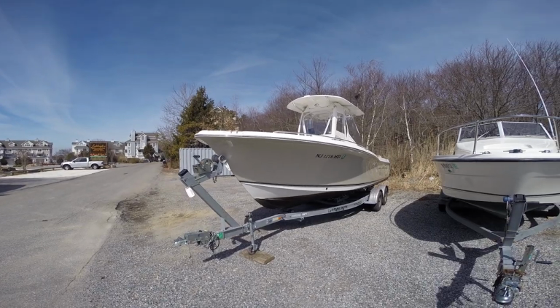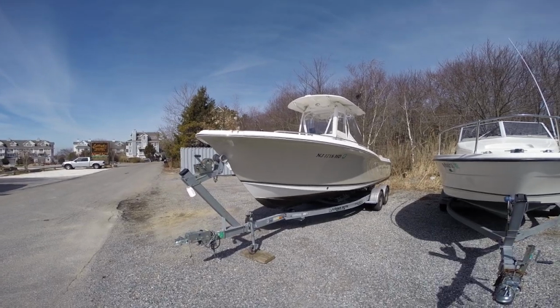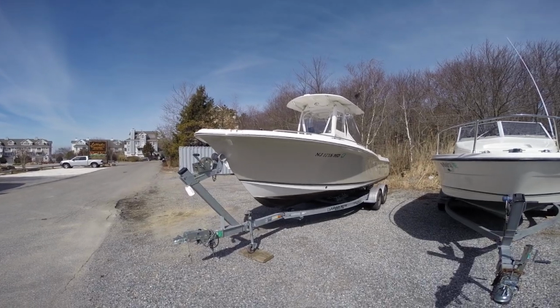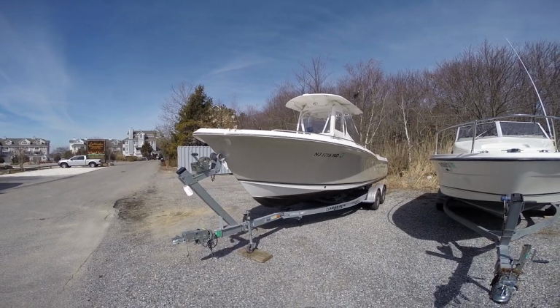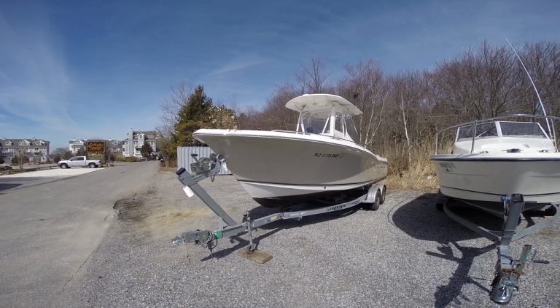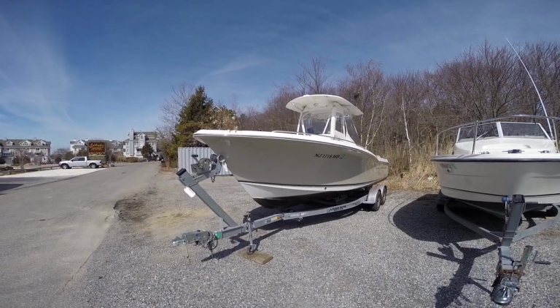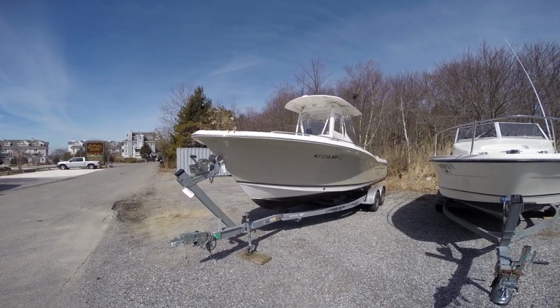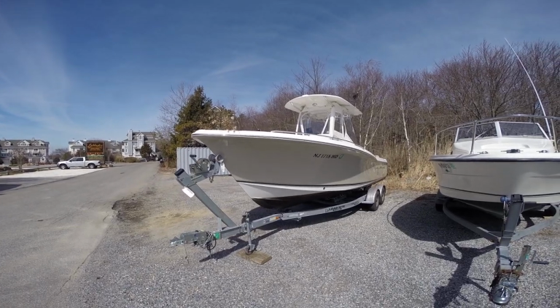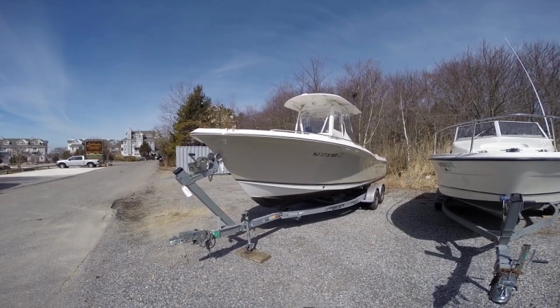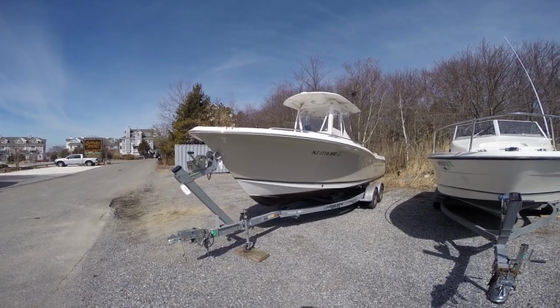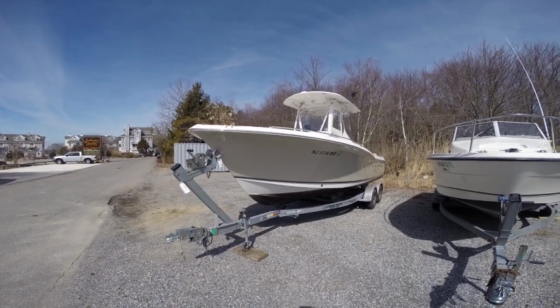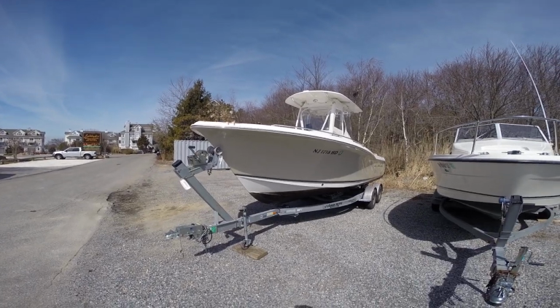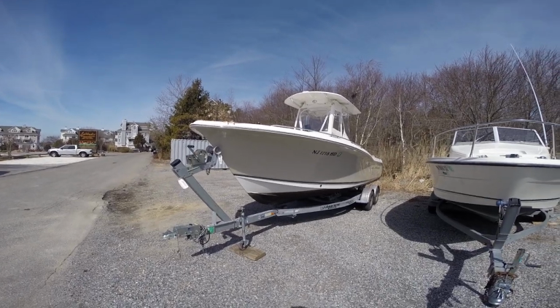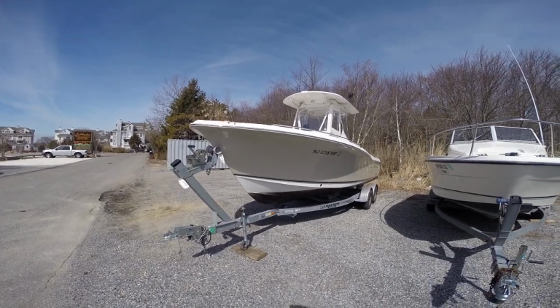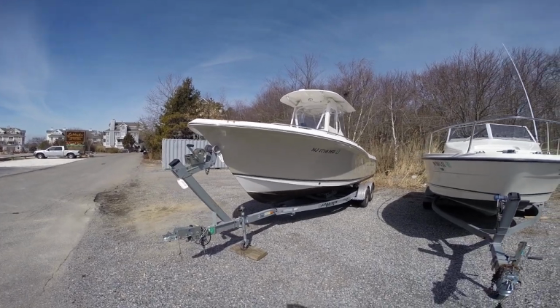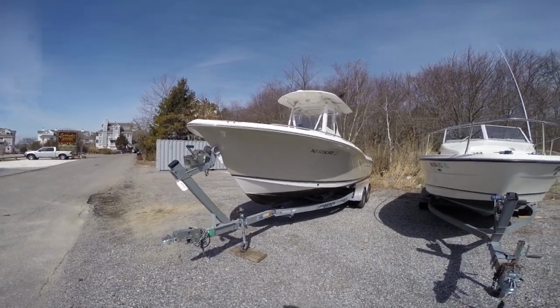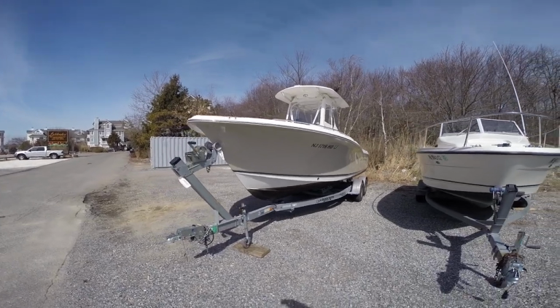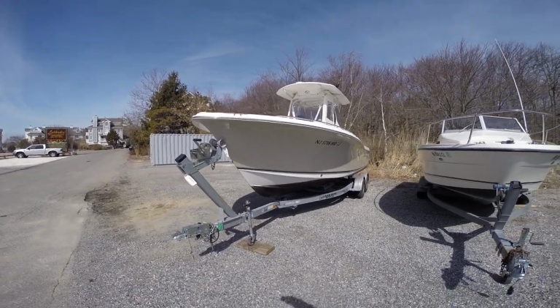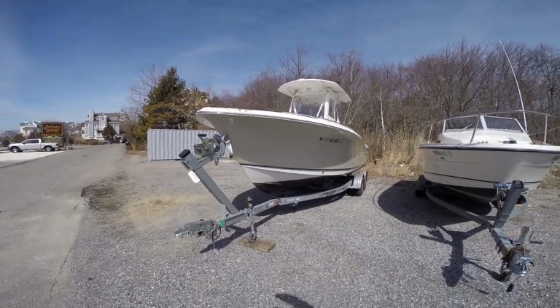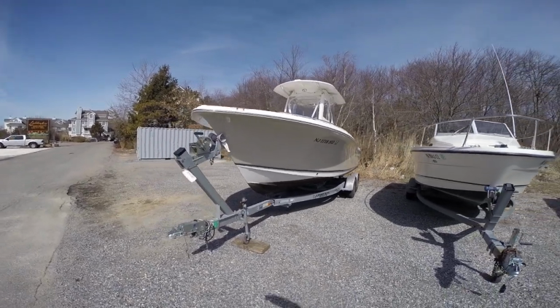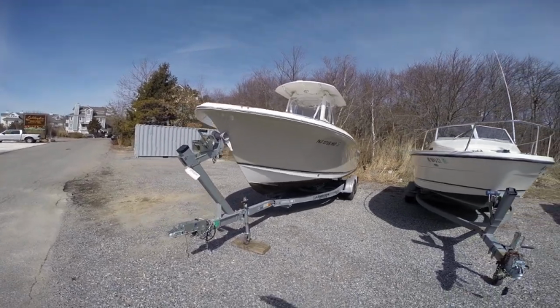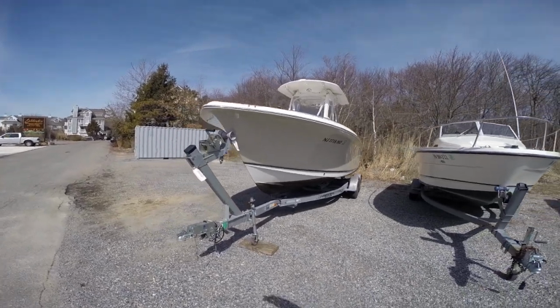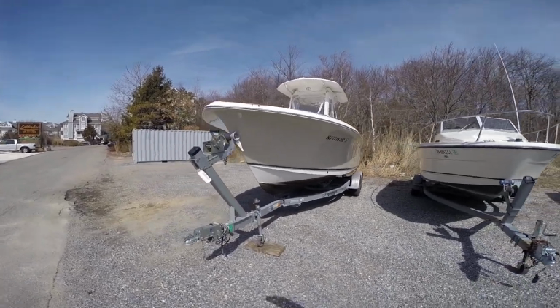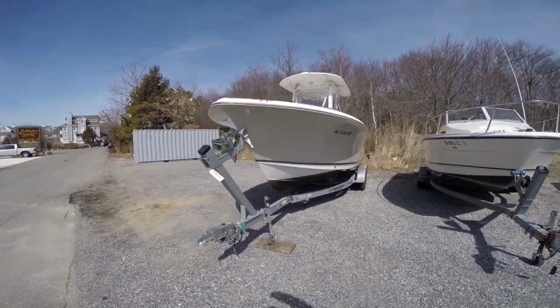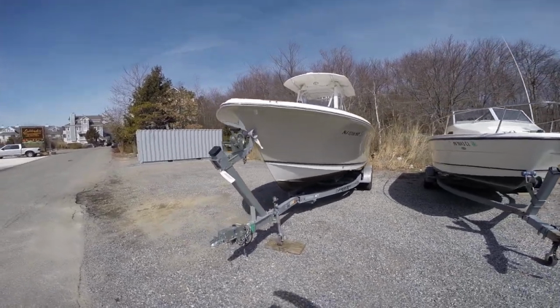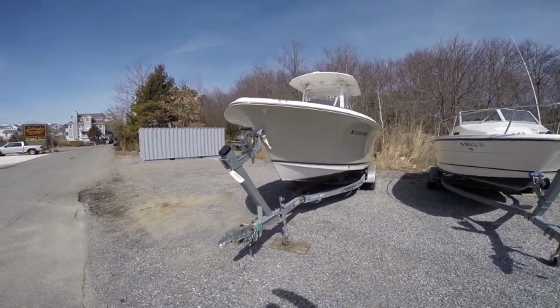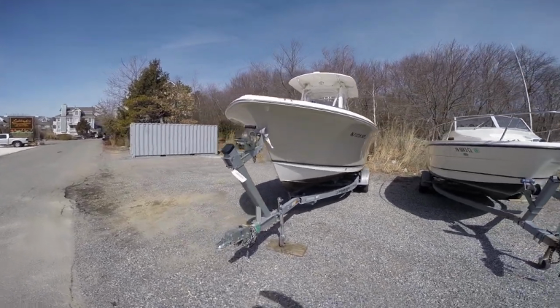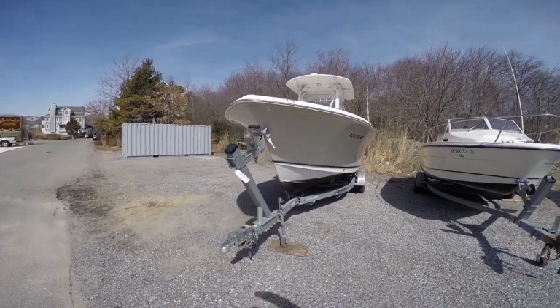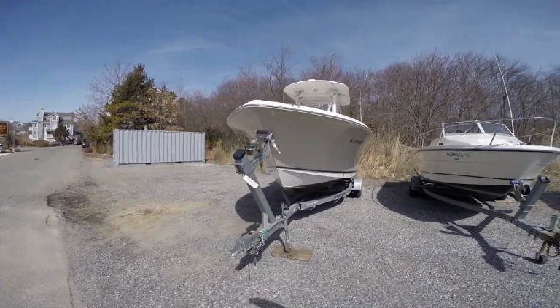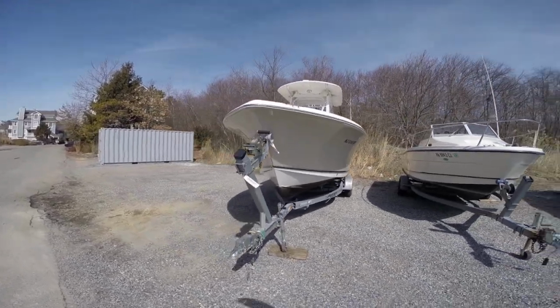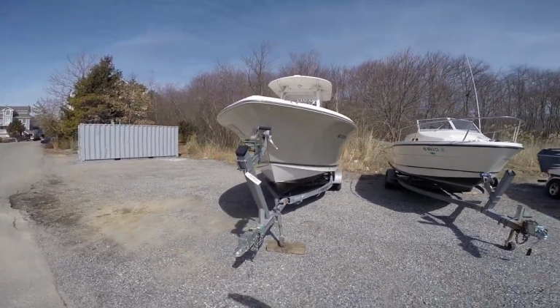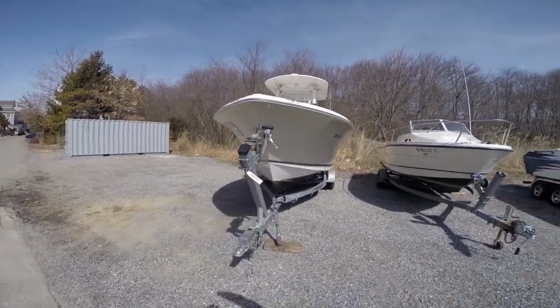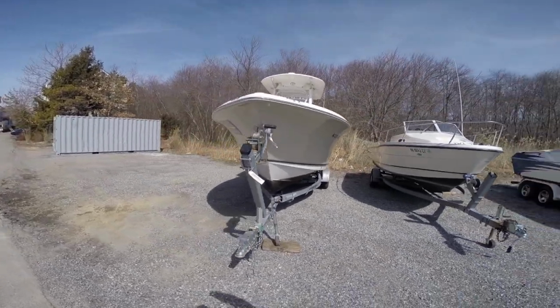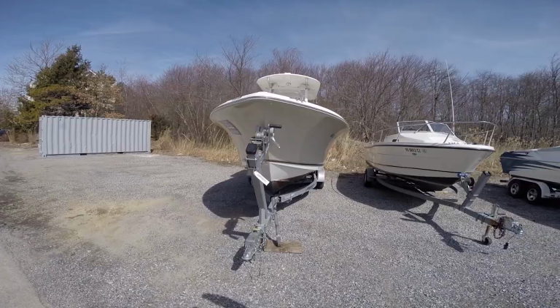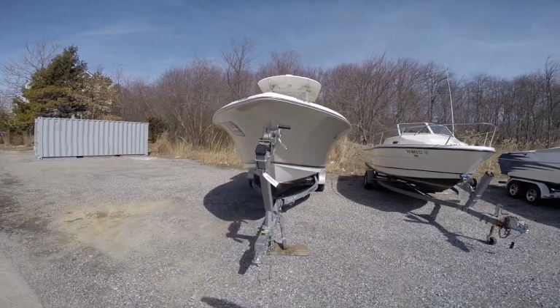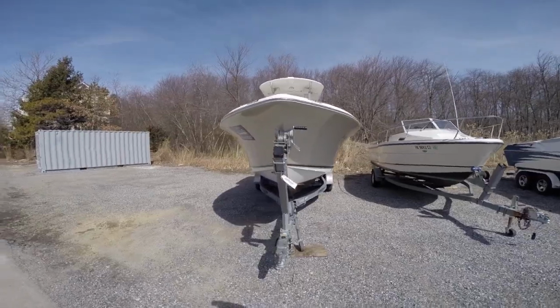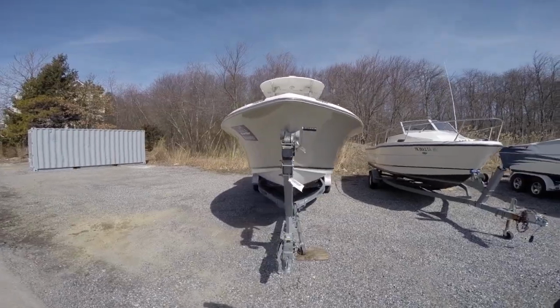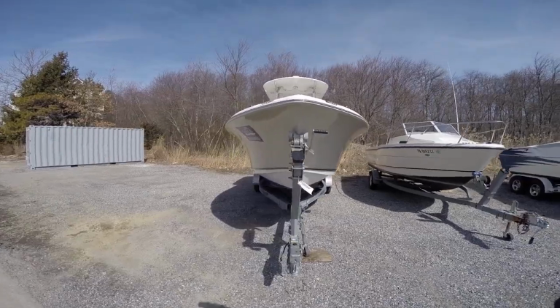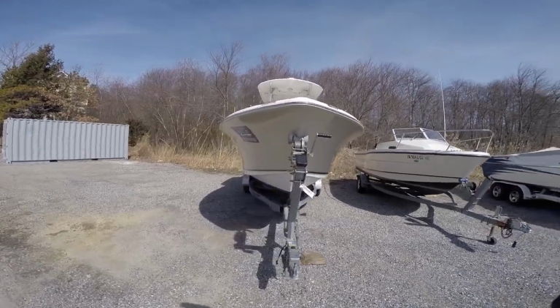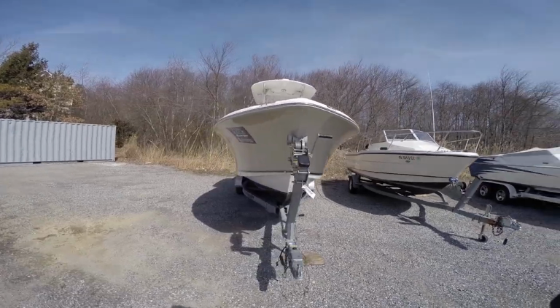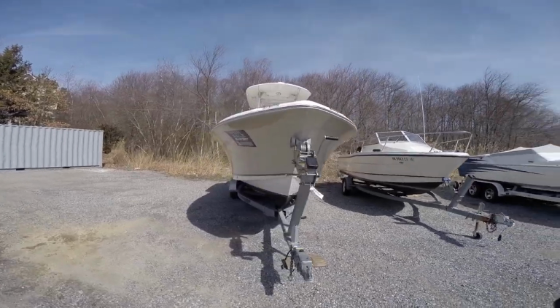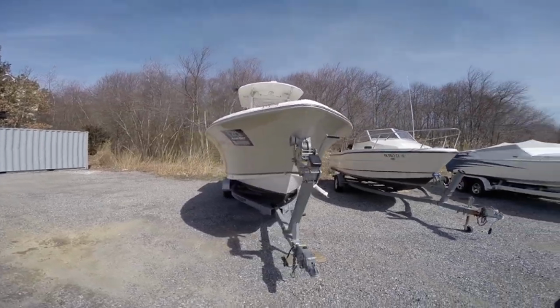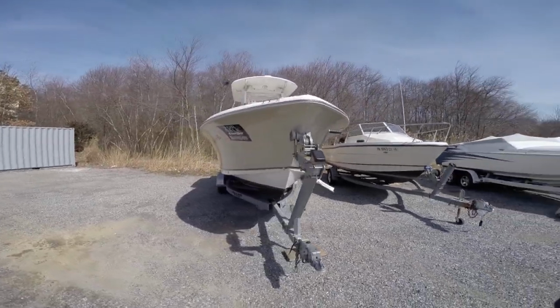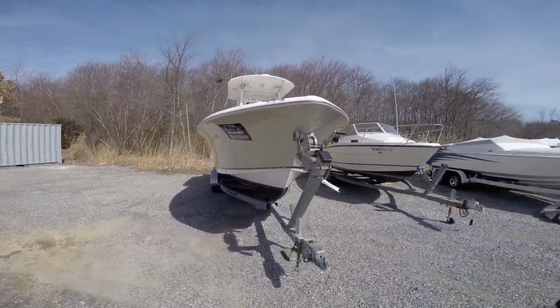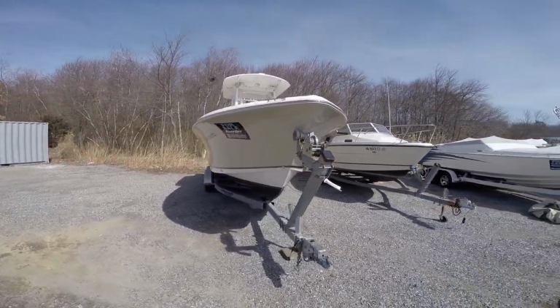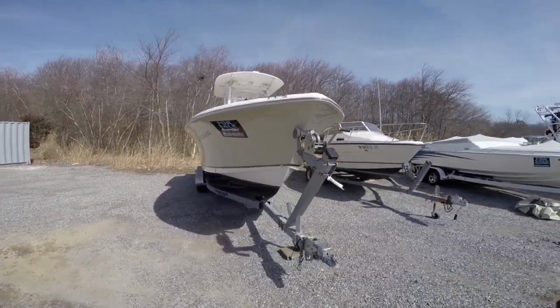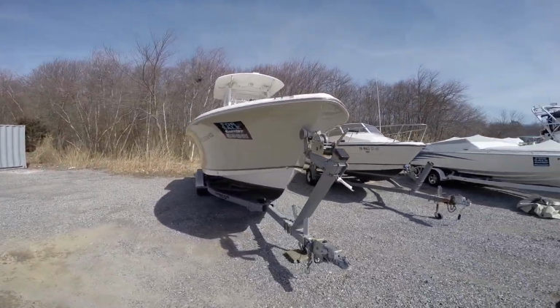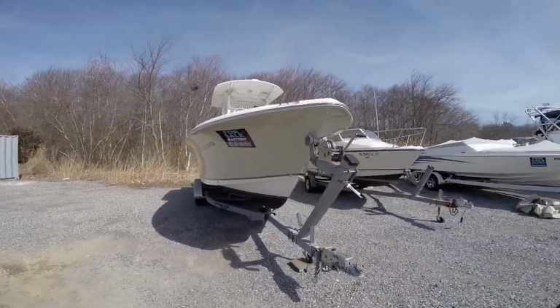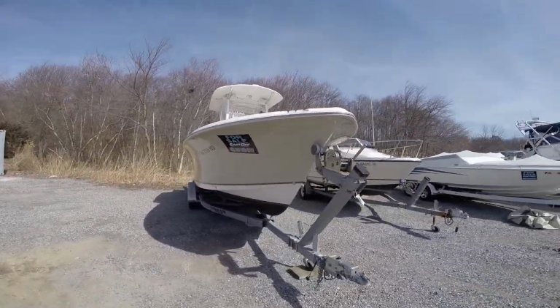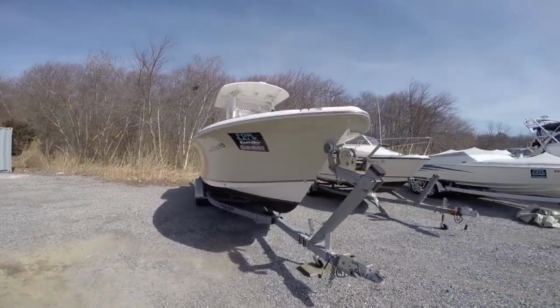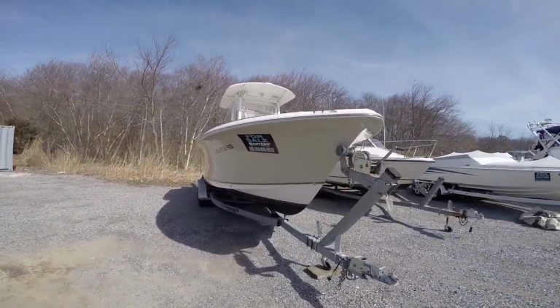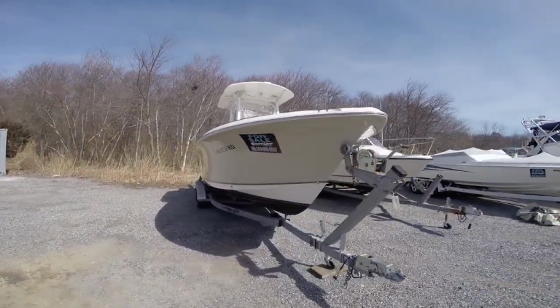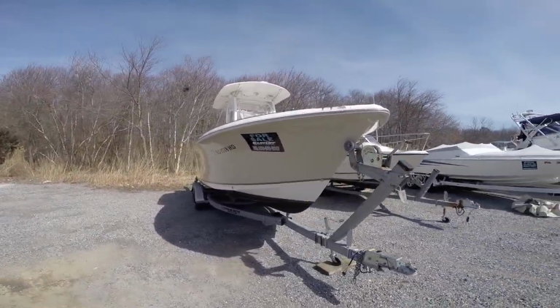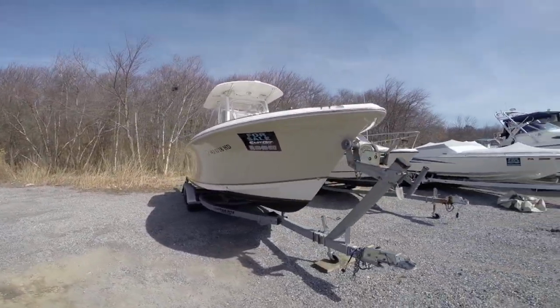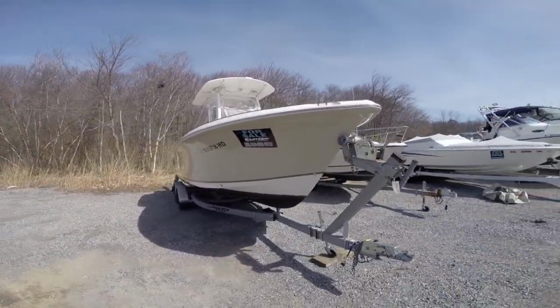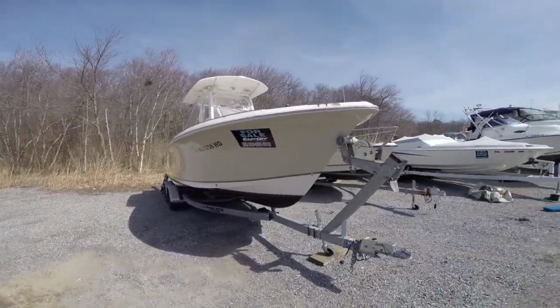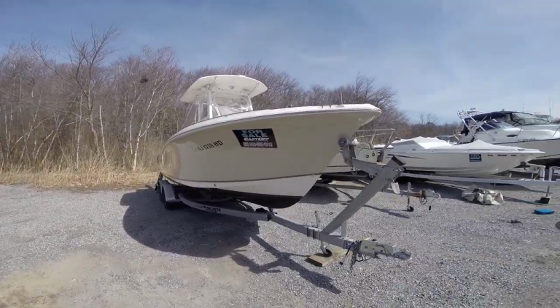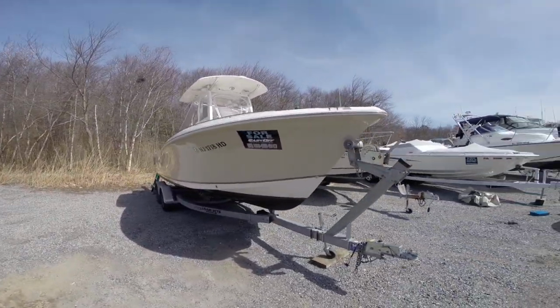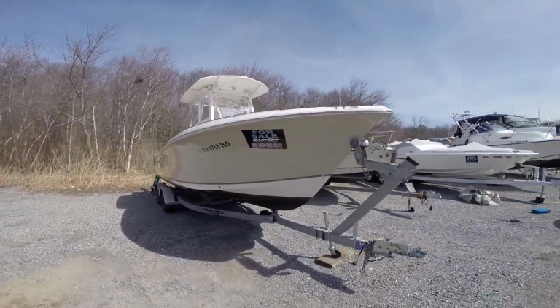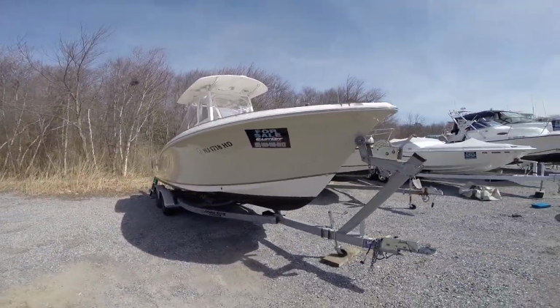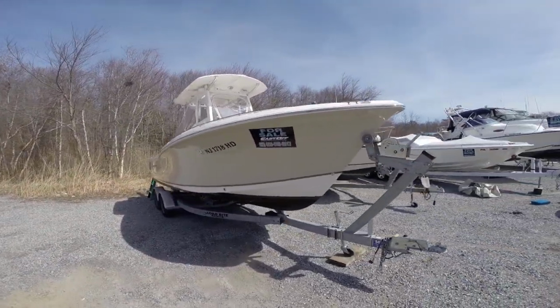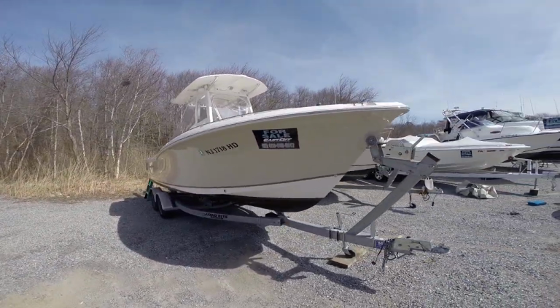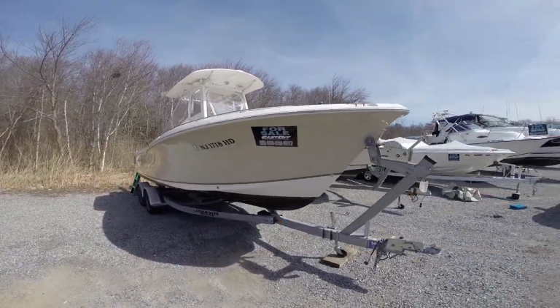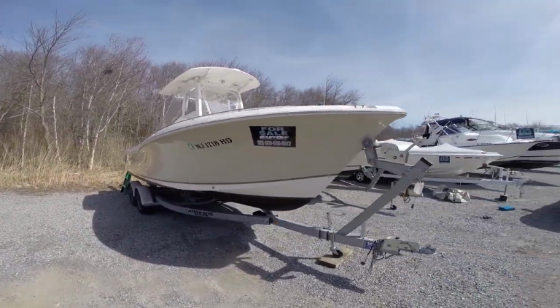2011 Sea Hunt 232, presented by Cast Off Yacht Sales, located in Forked River, New Jersey.